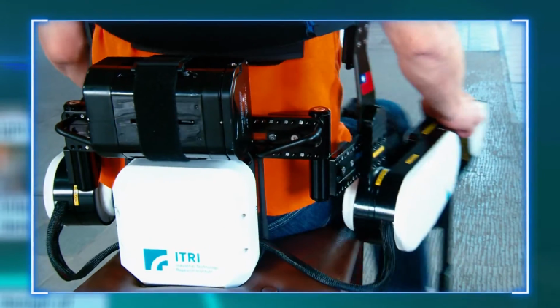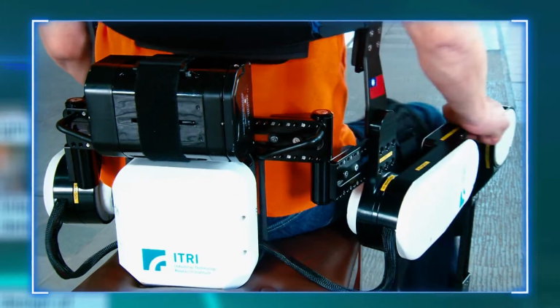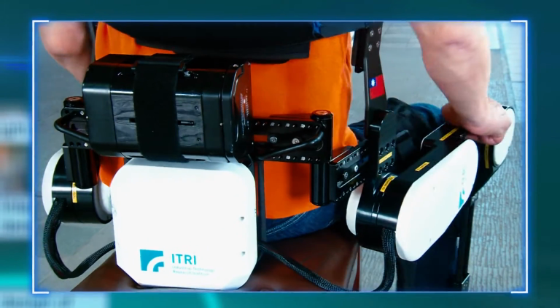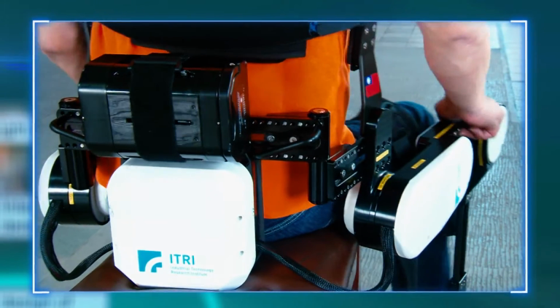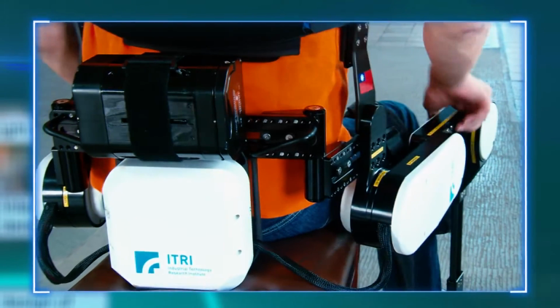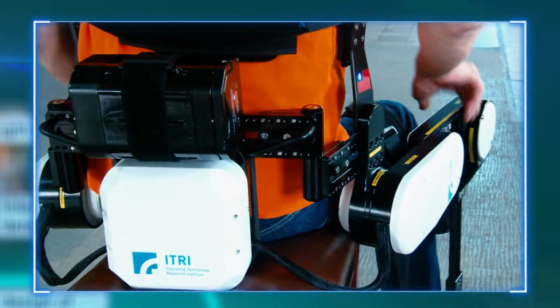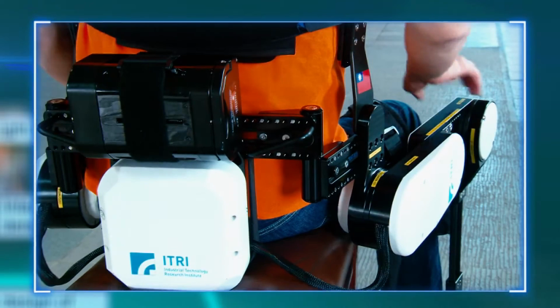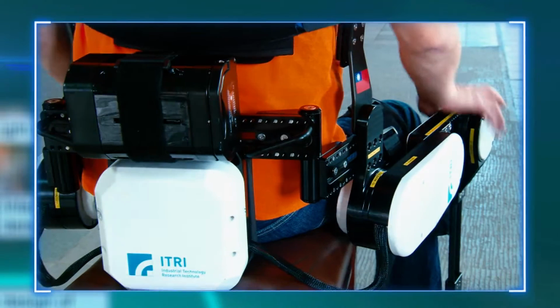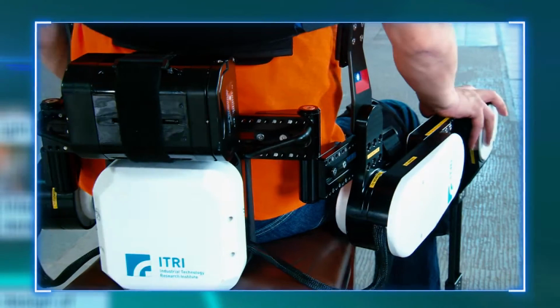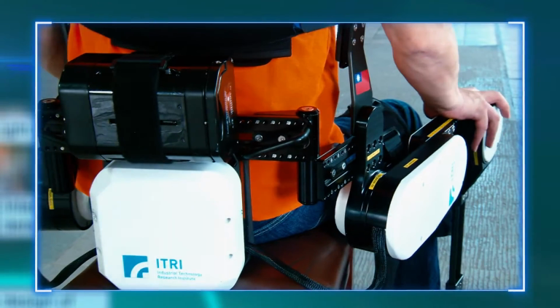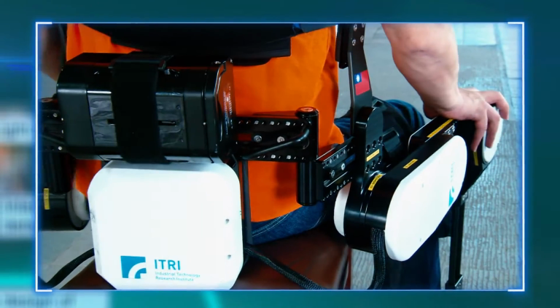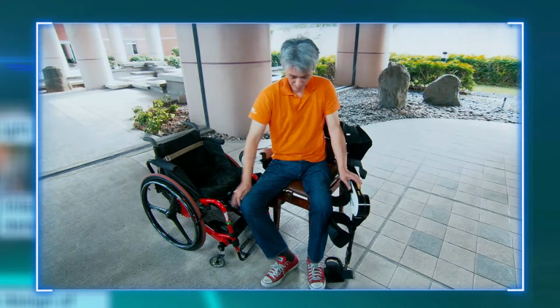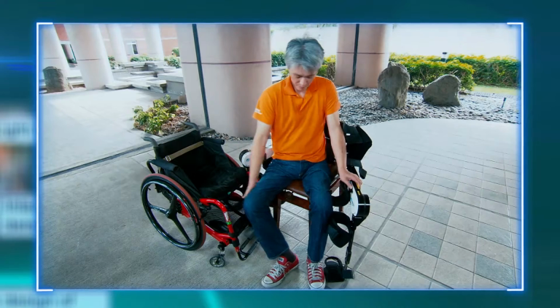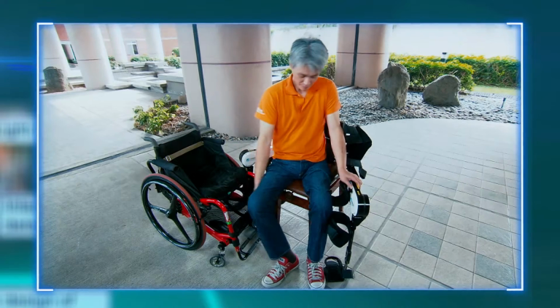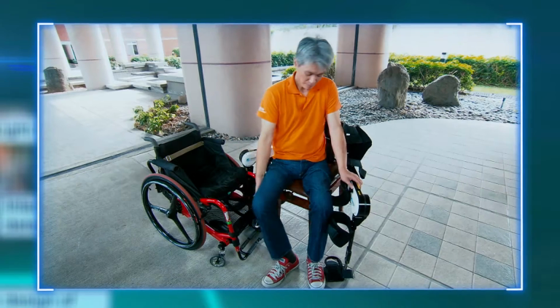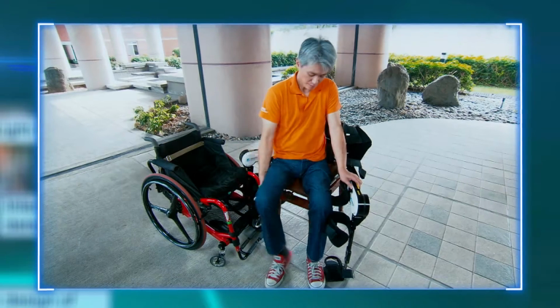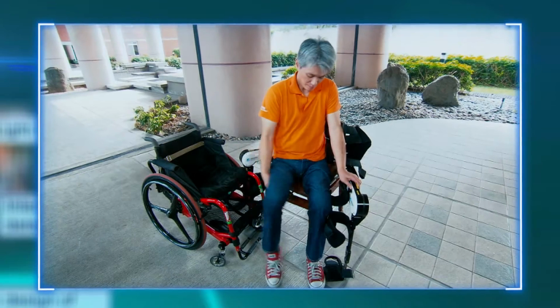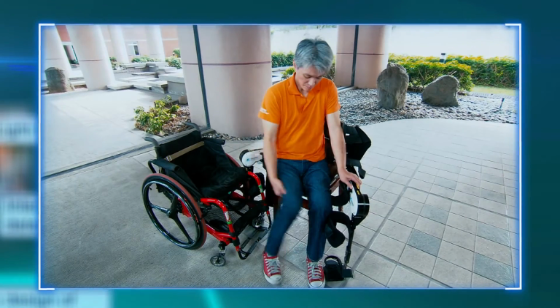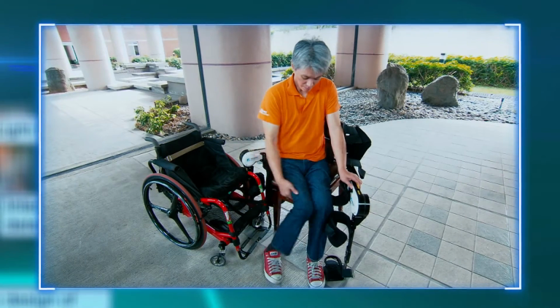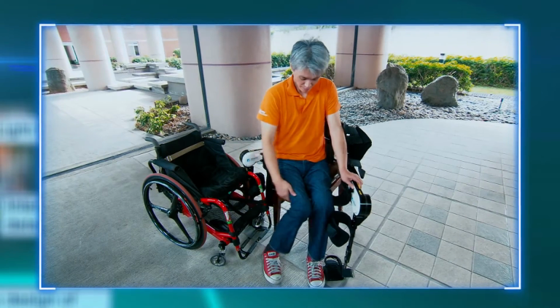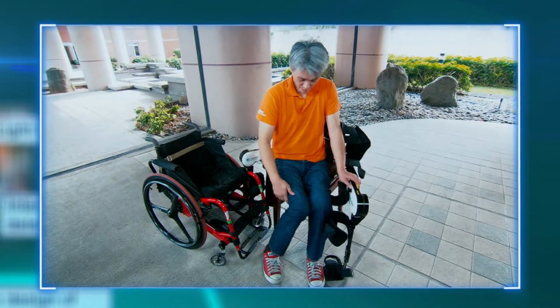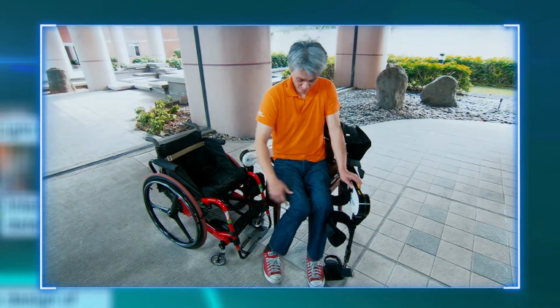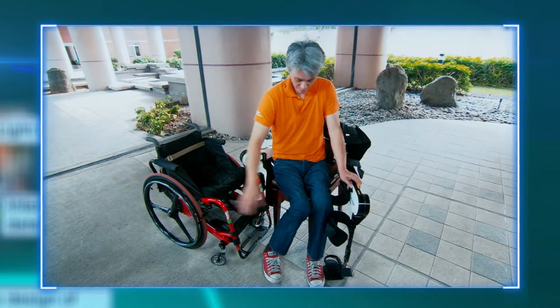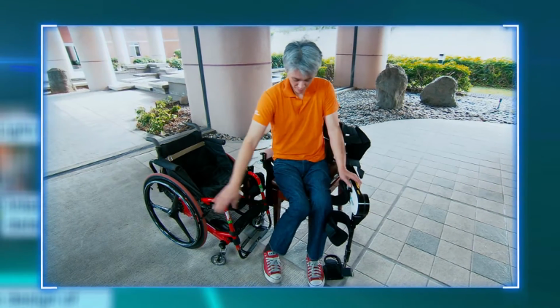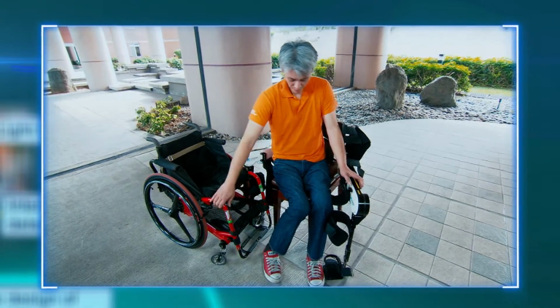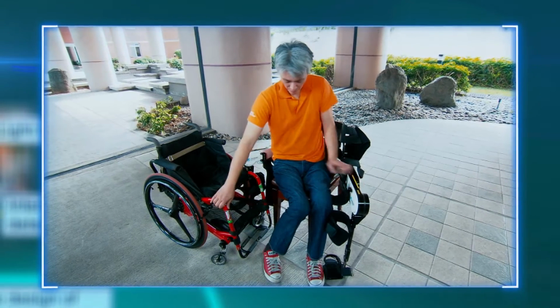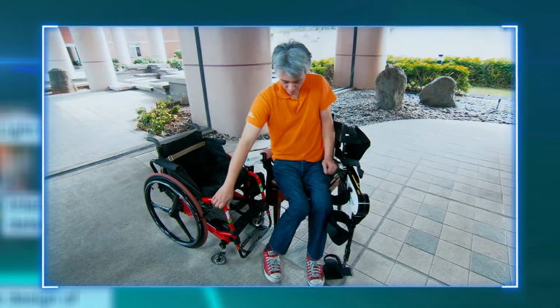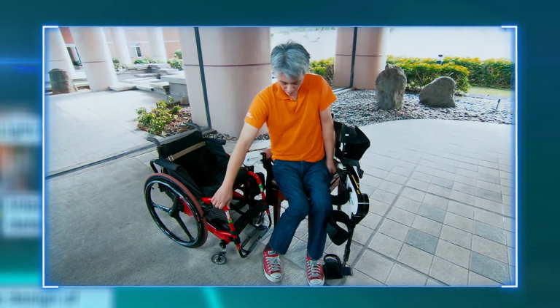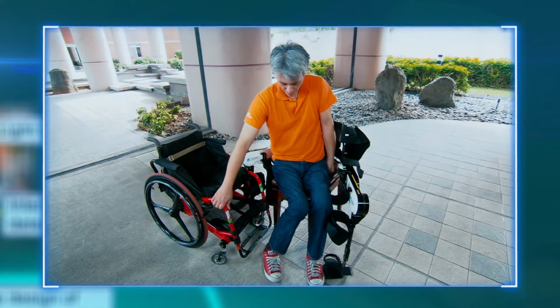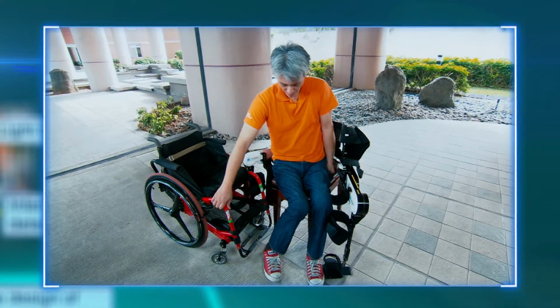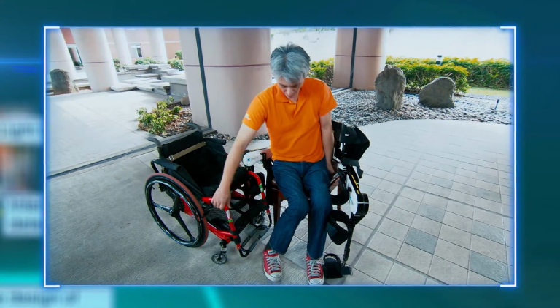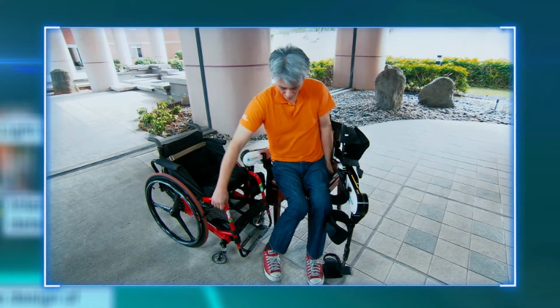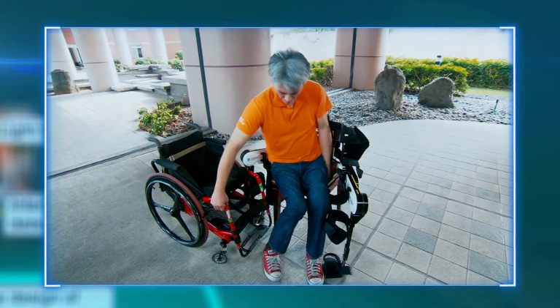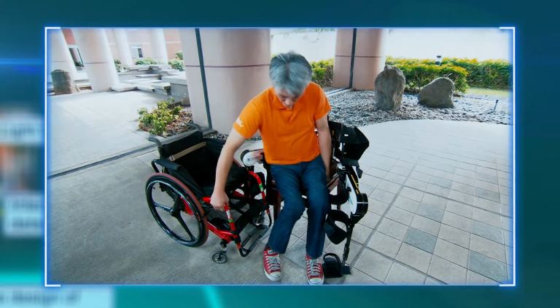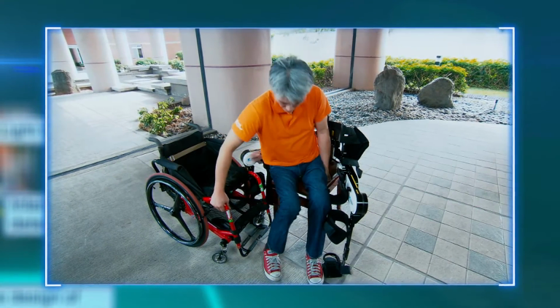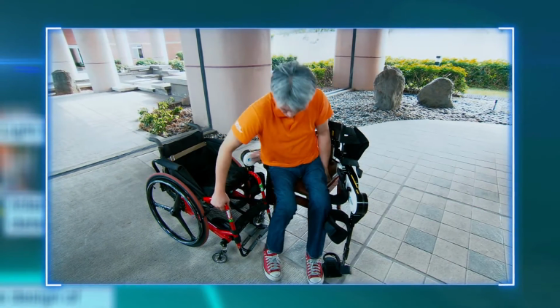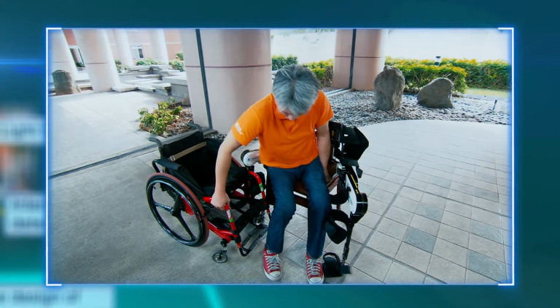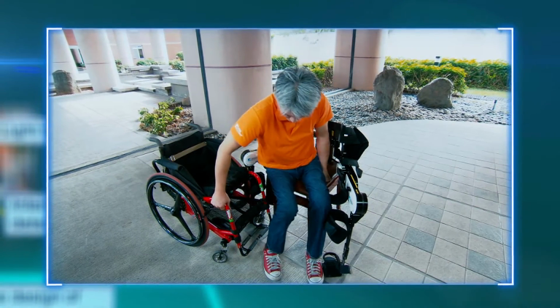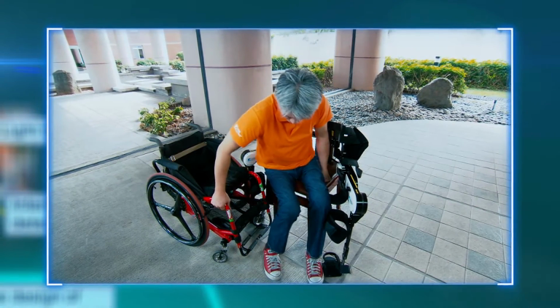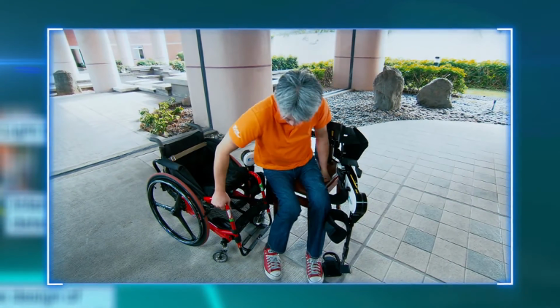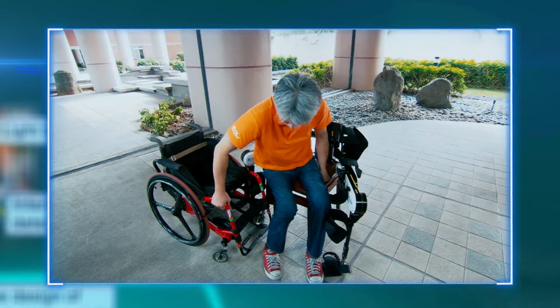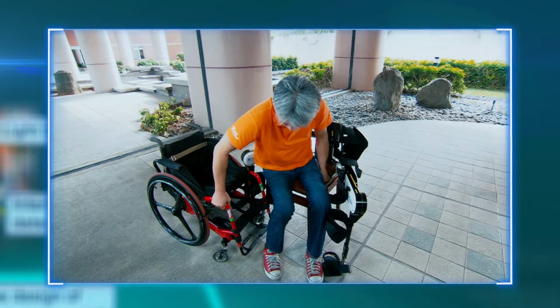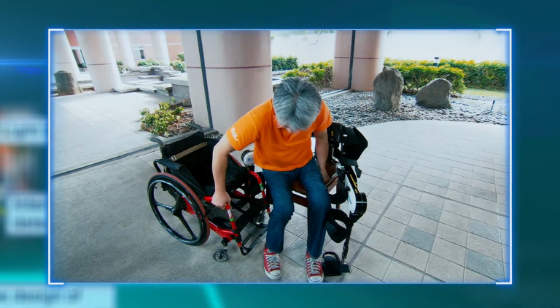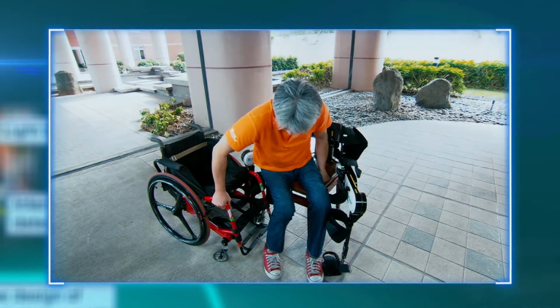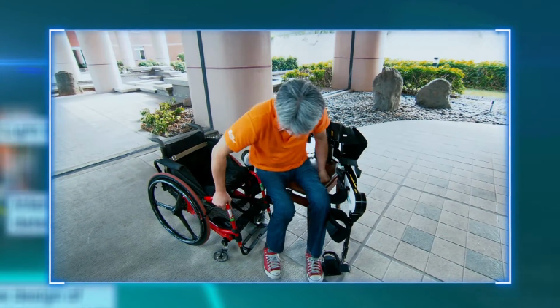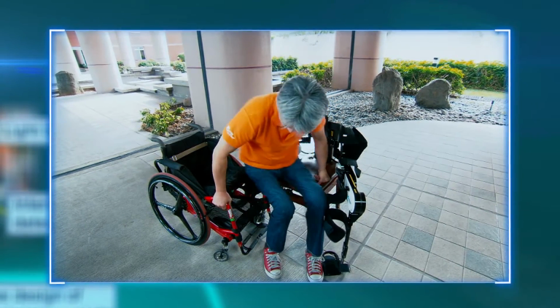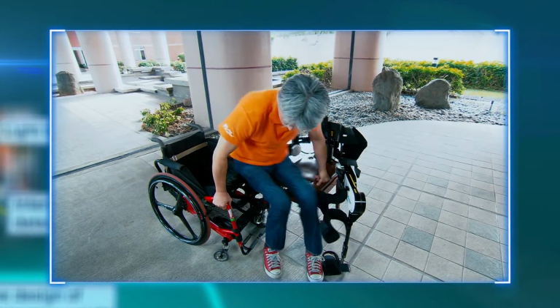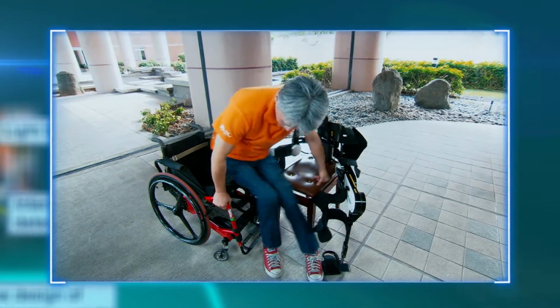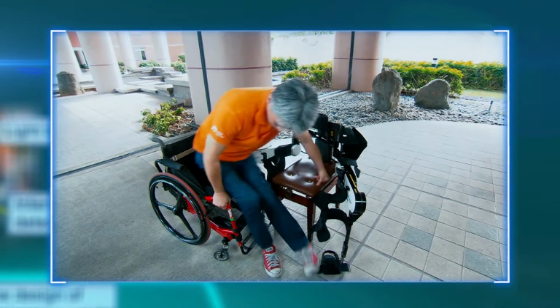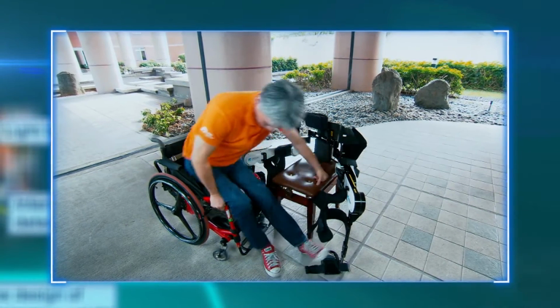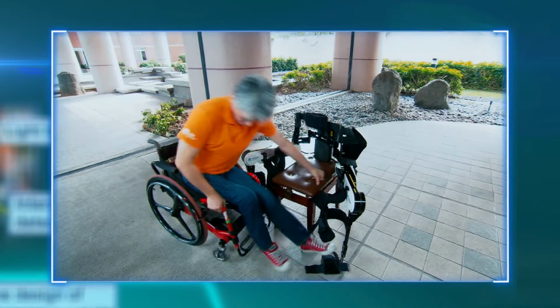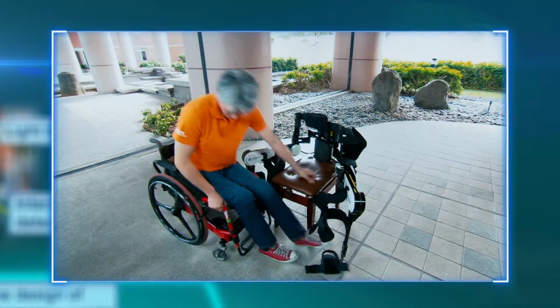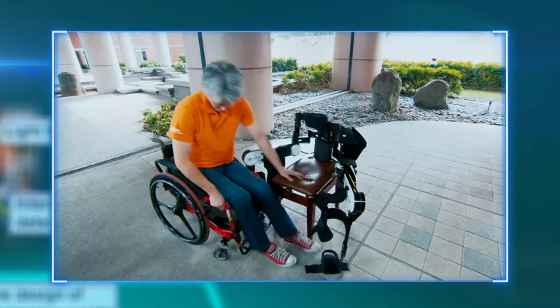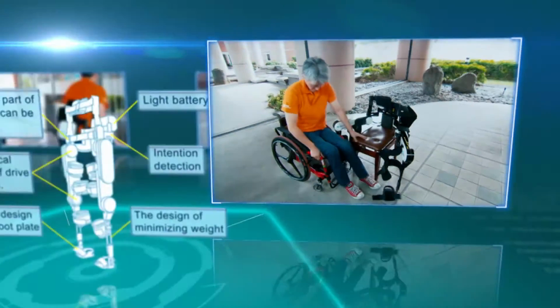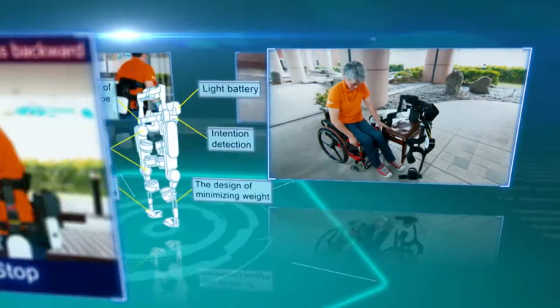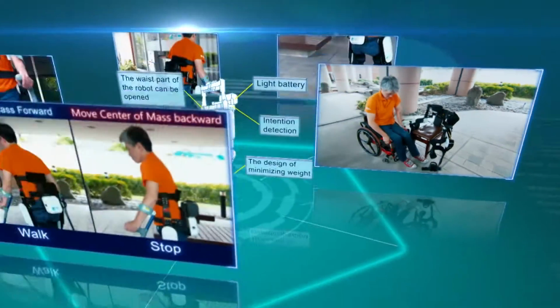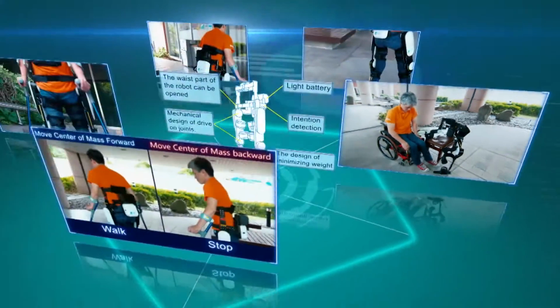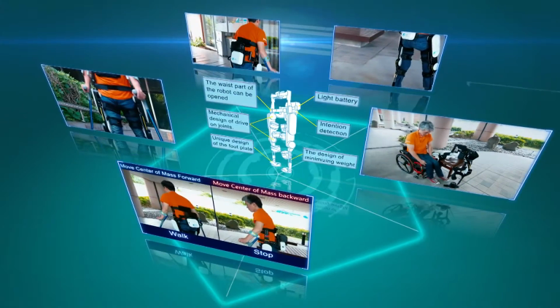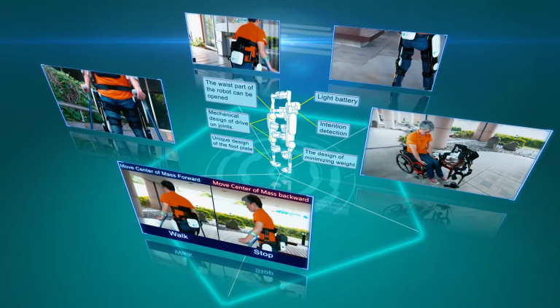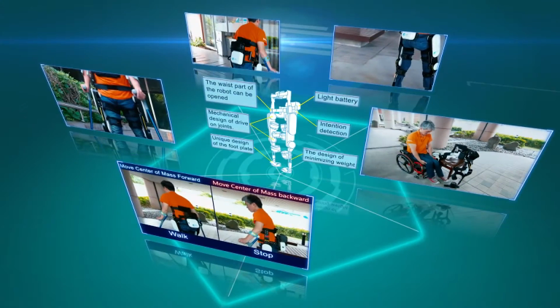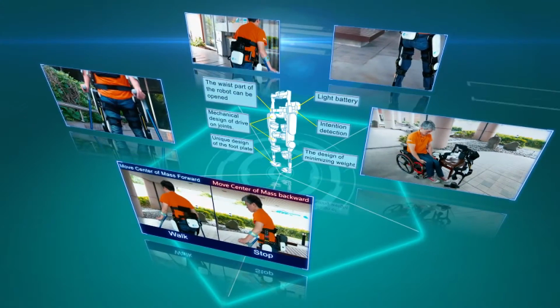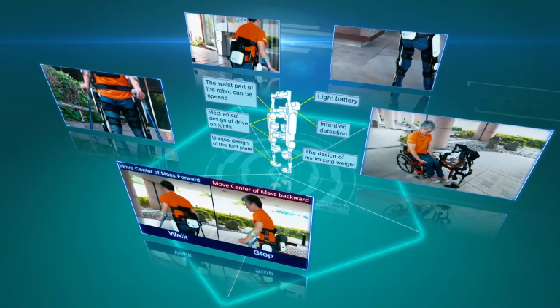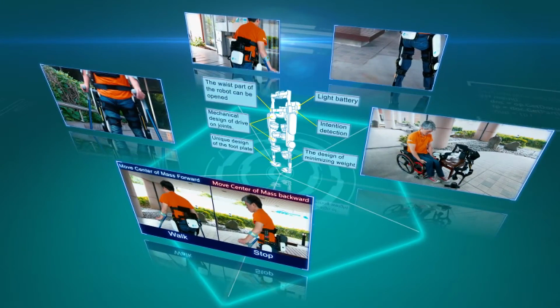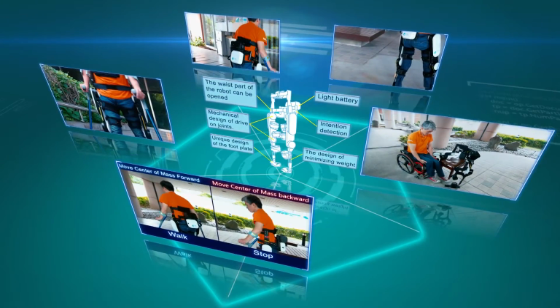Feature 5: The robot's waist can be opened and closed, increasing the user's independence by allowing them to put on and take off the device by themselves.